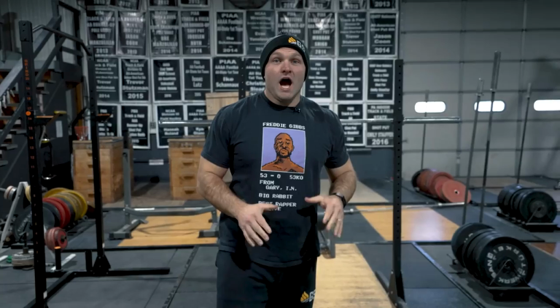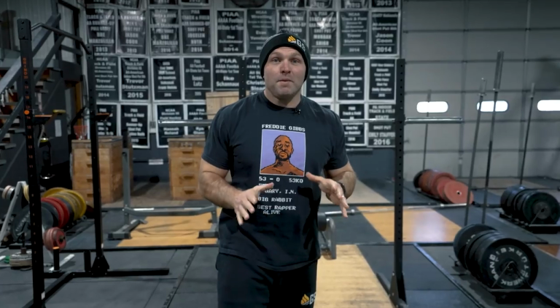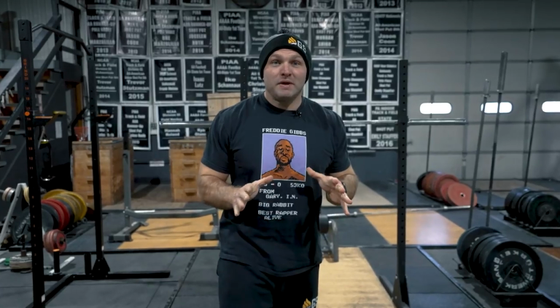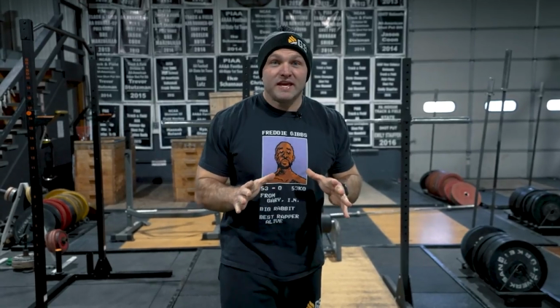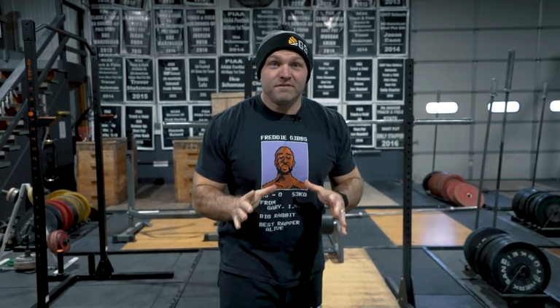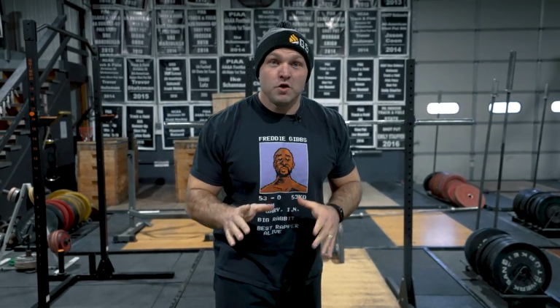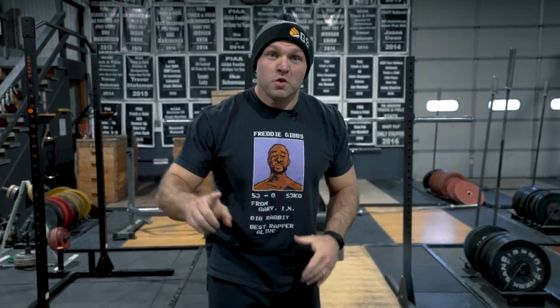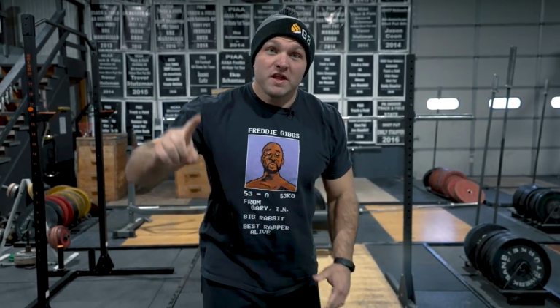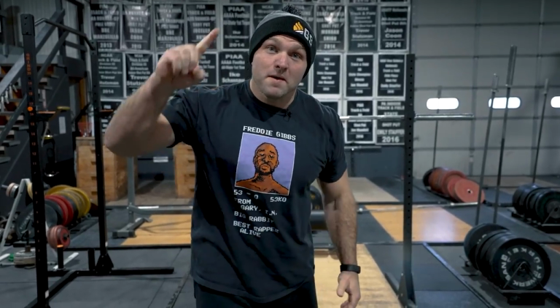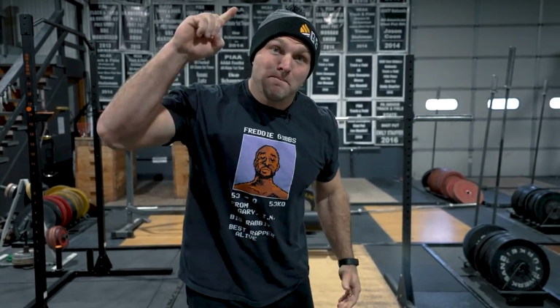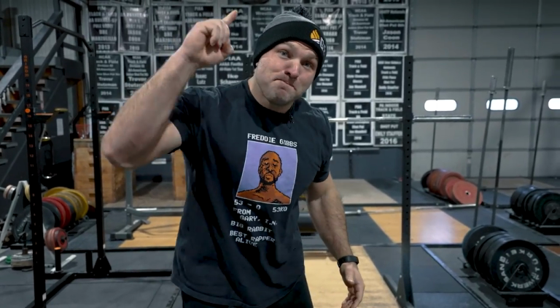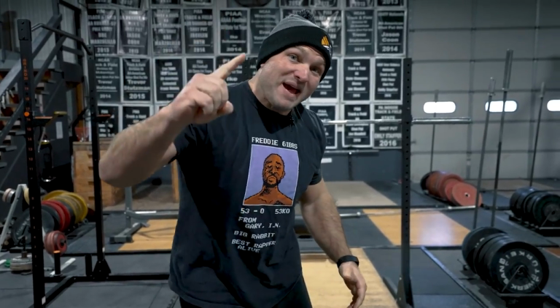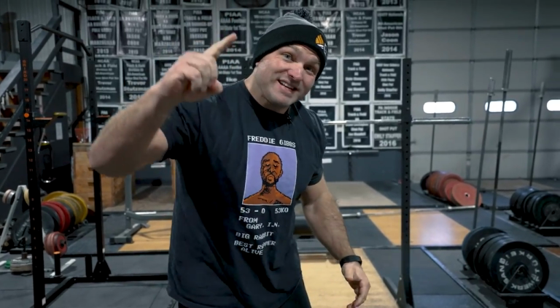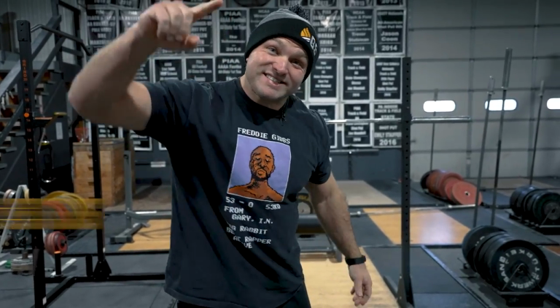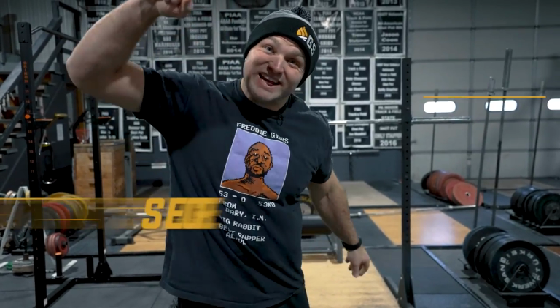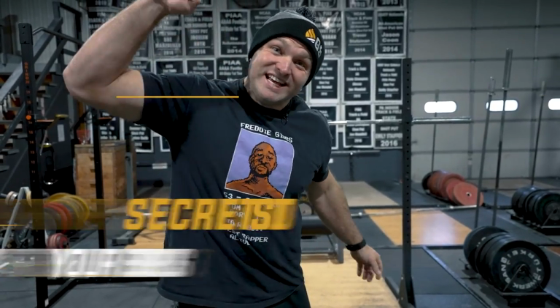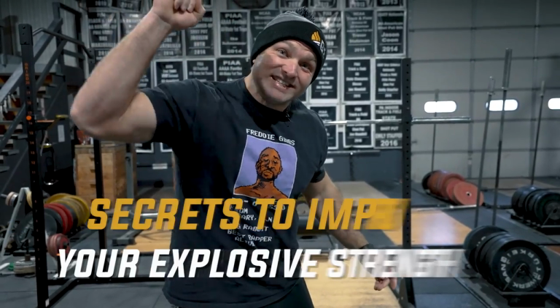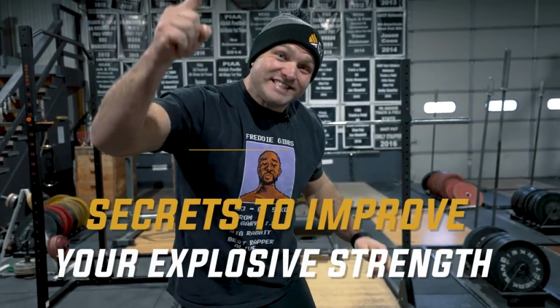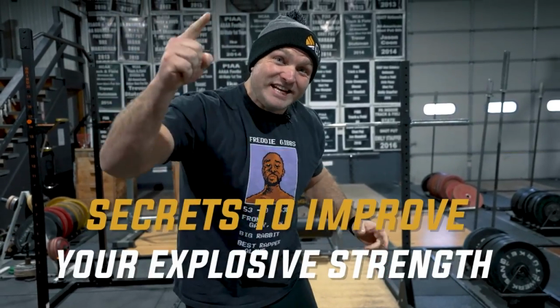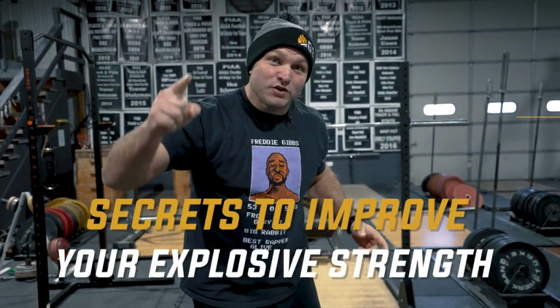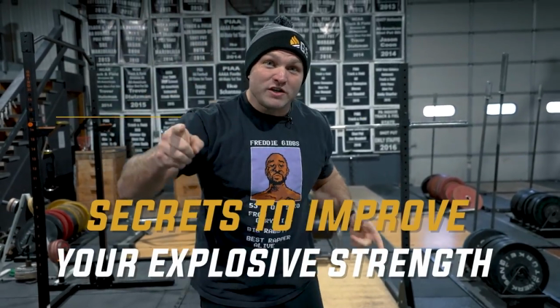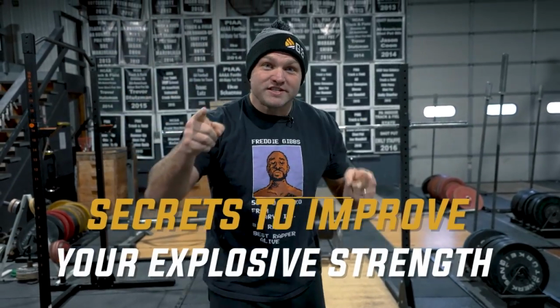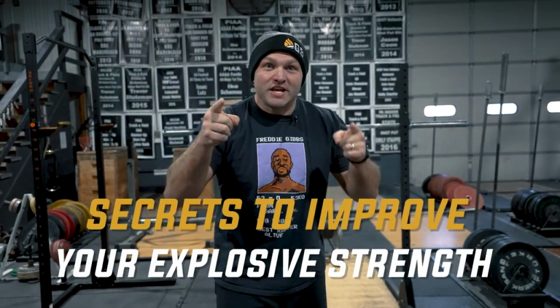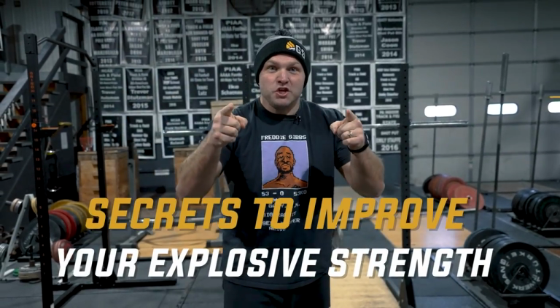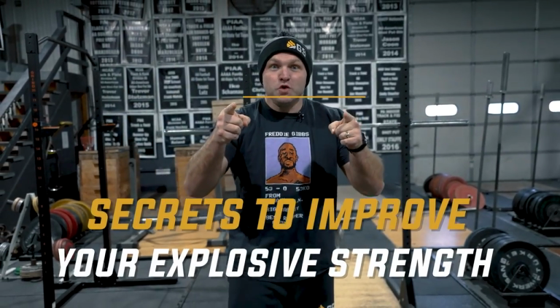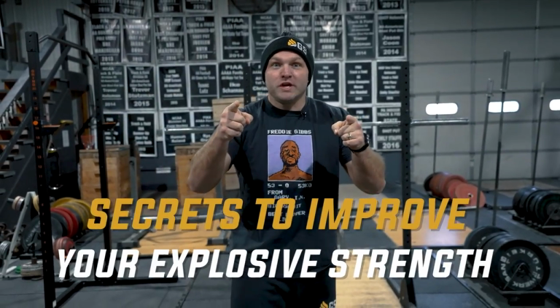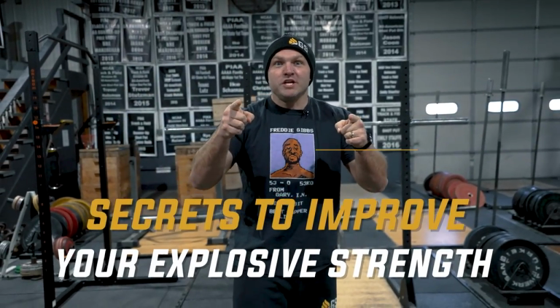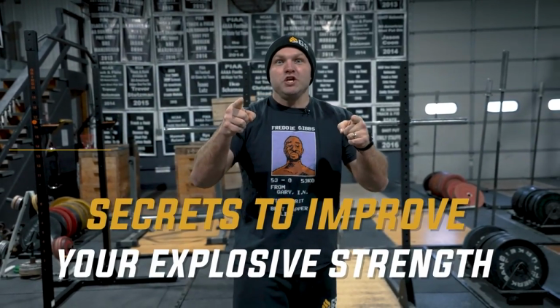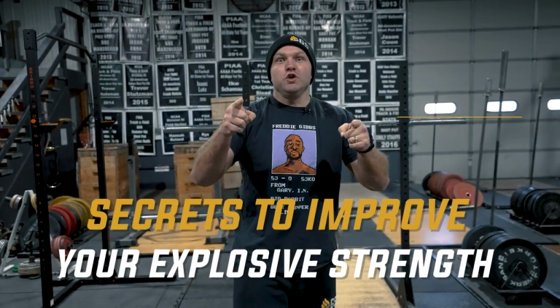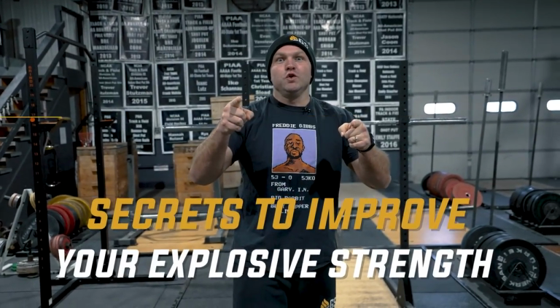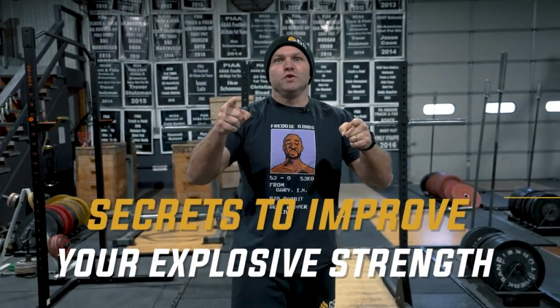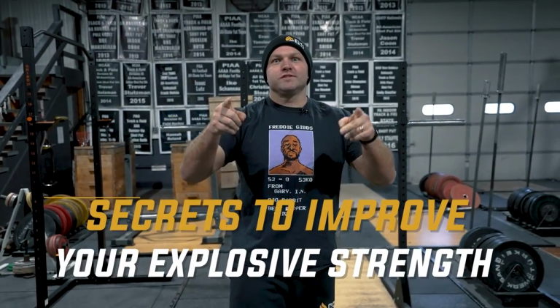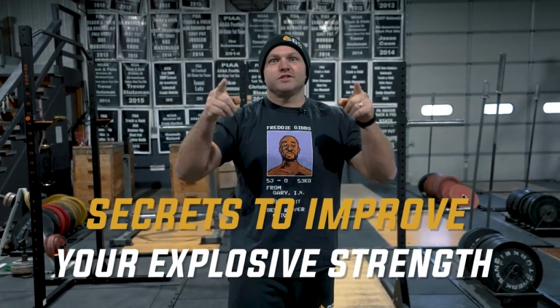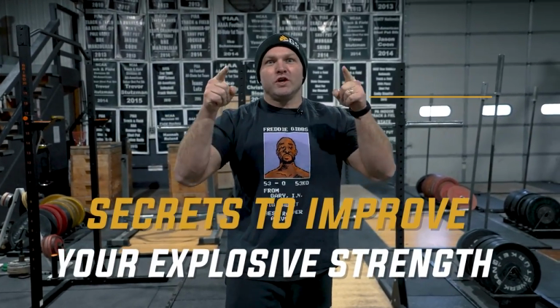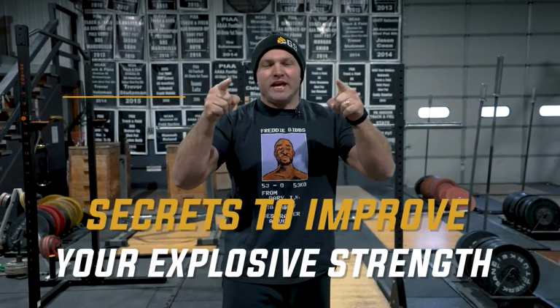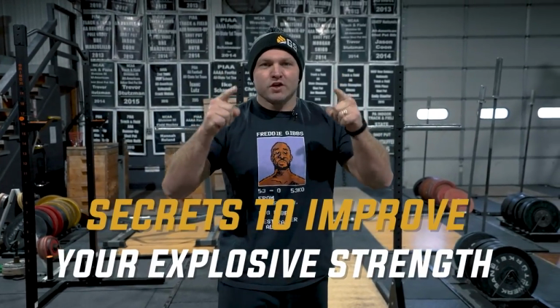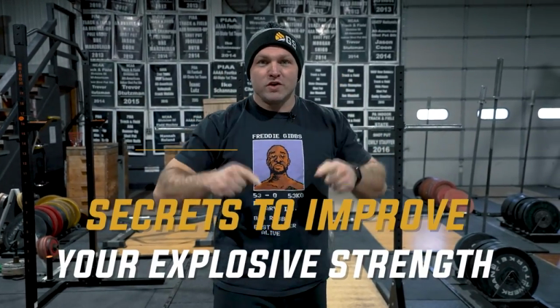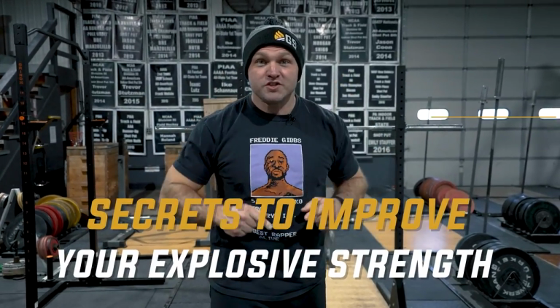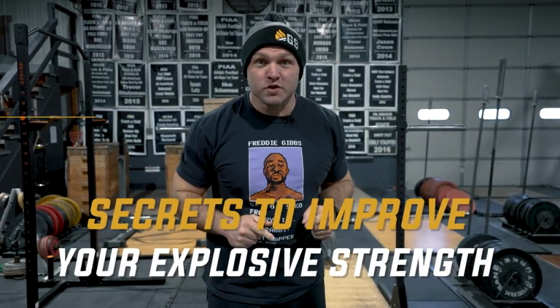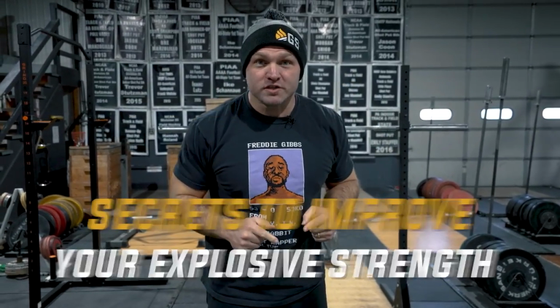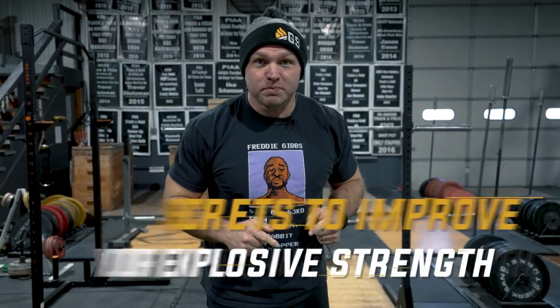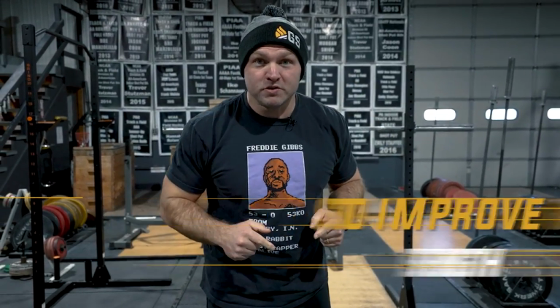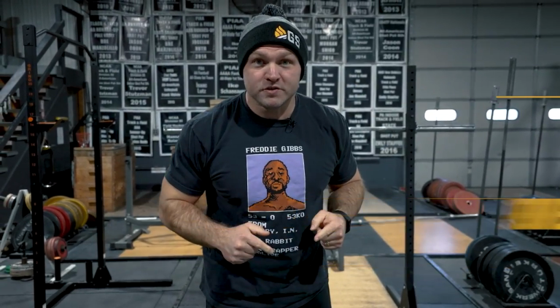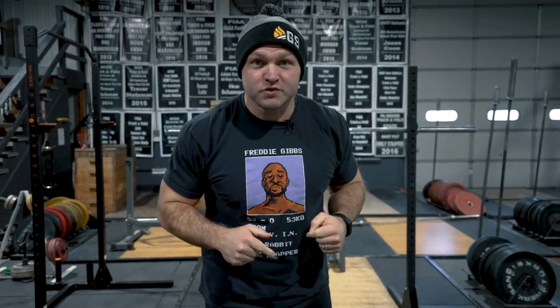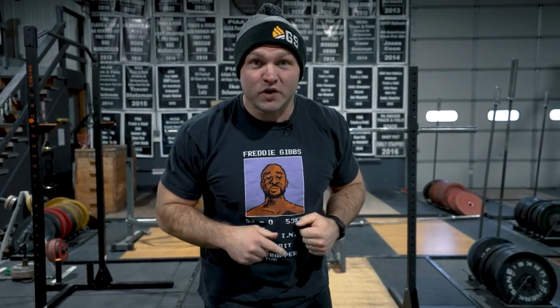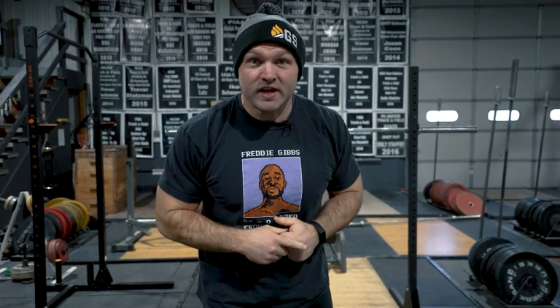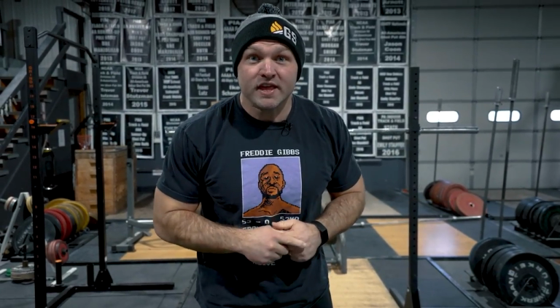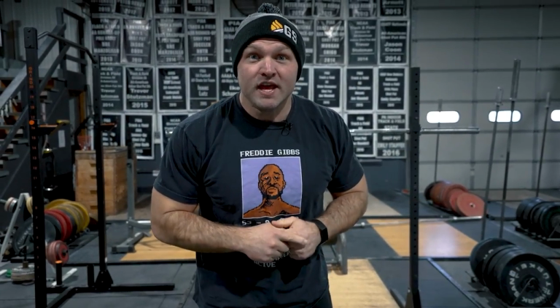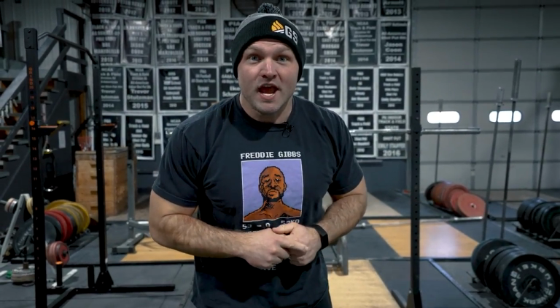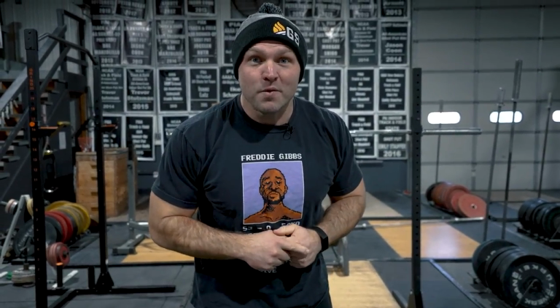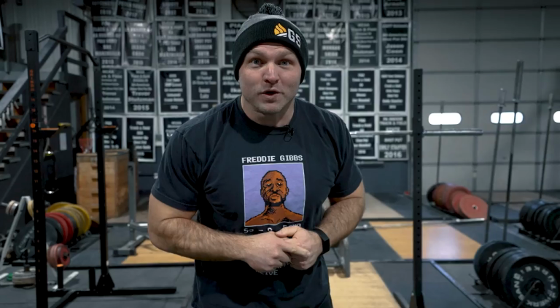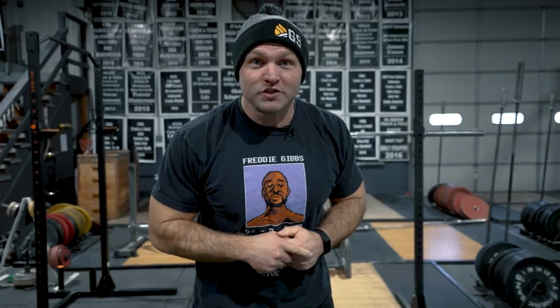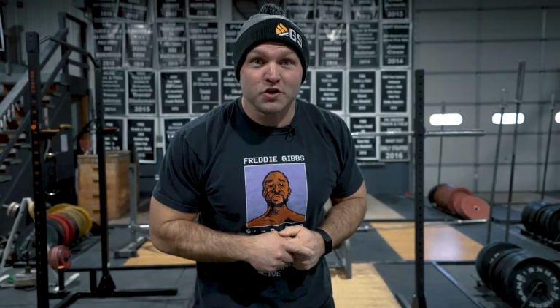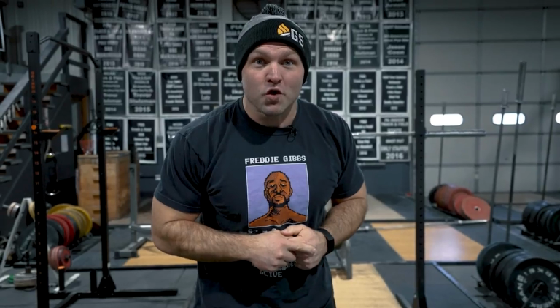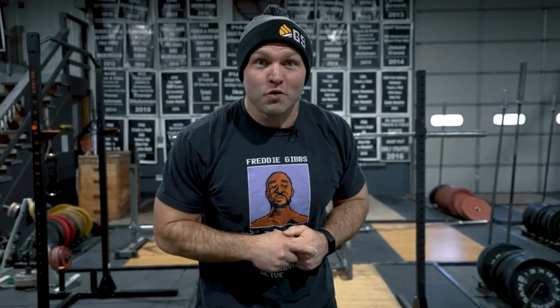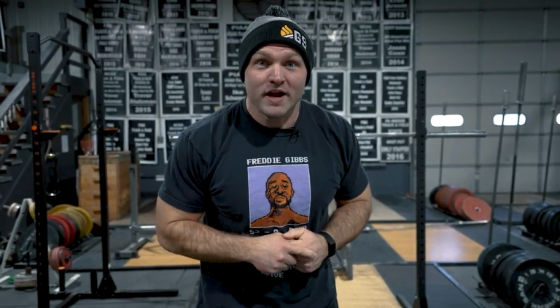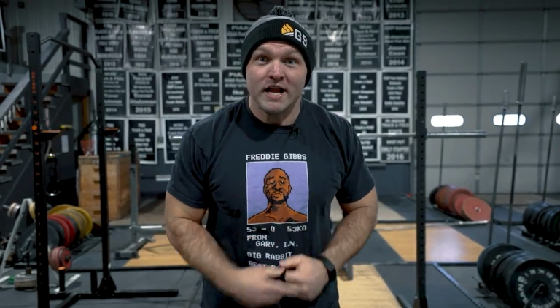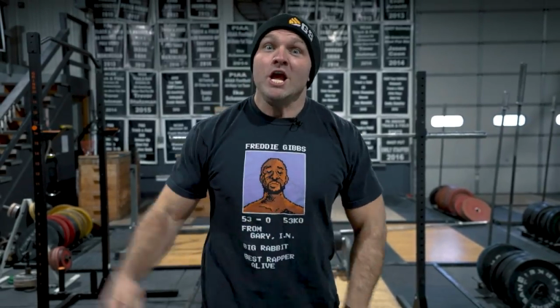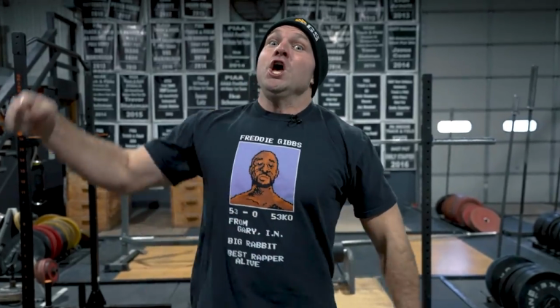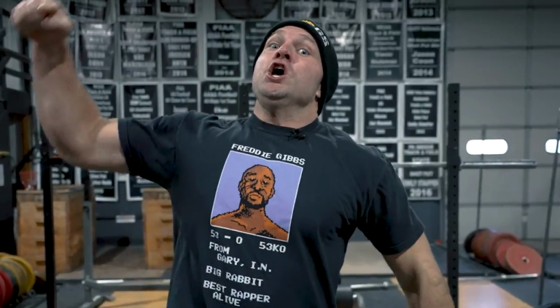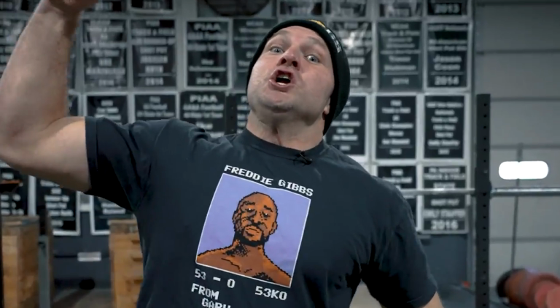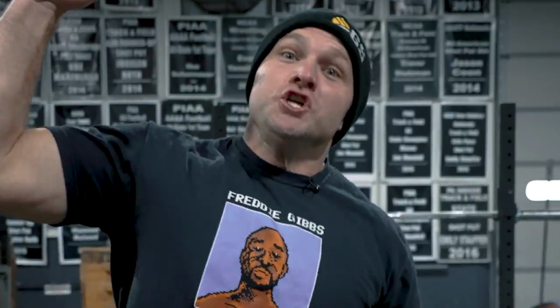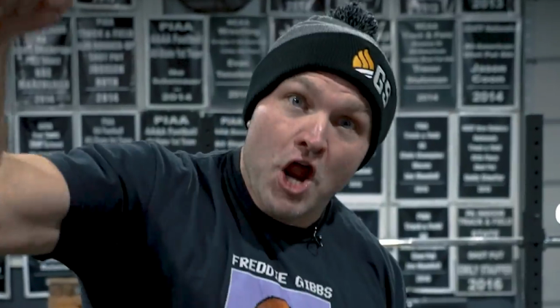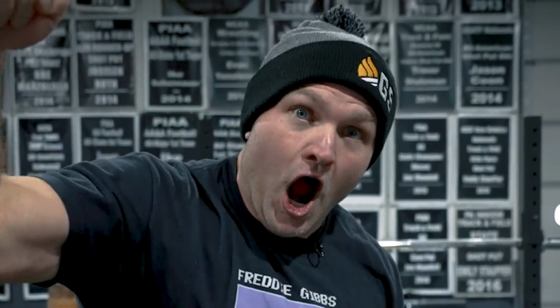I'm going to give you one of the best secrets that you can use to increase your explosive strength, and we're going to start right now.